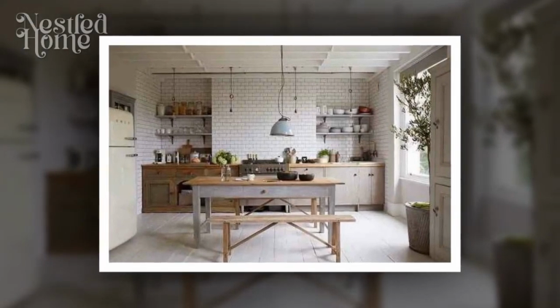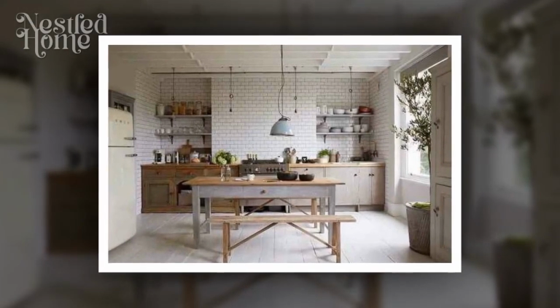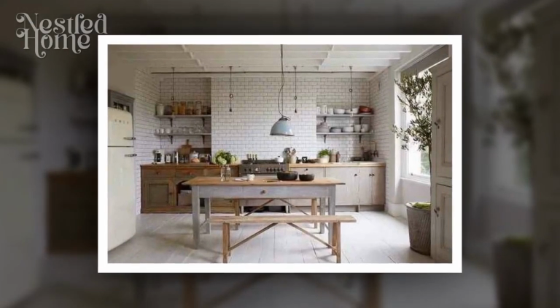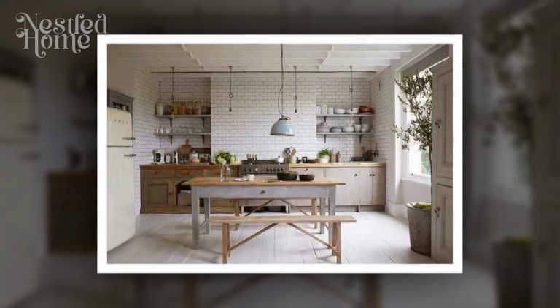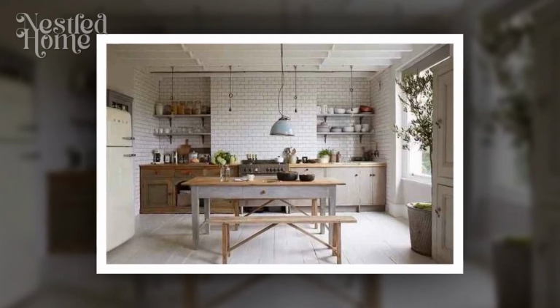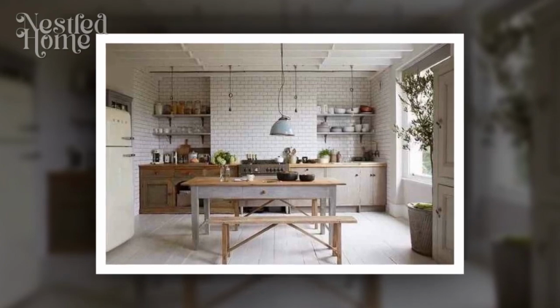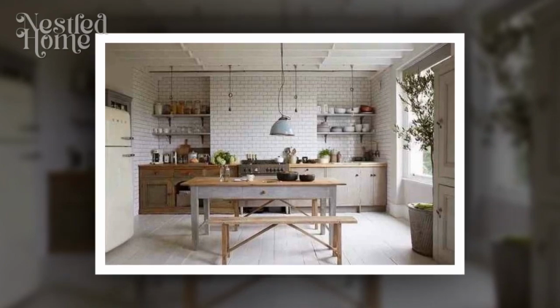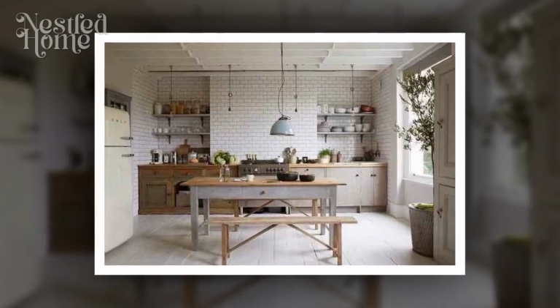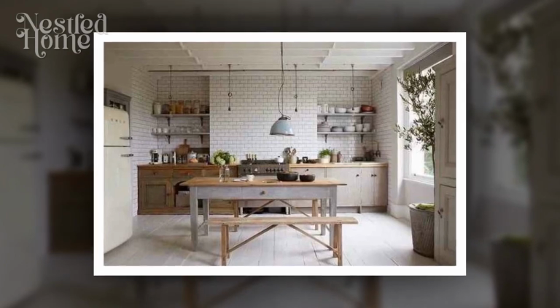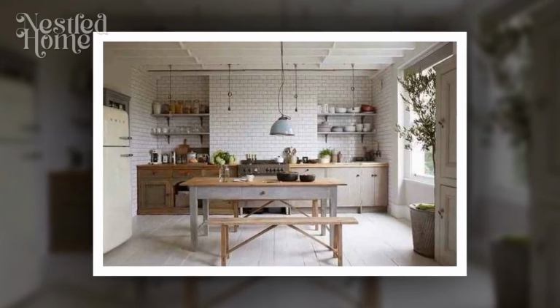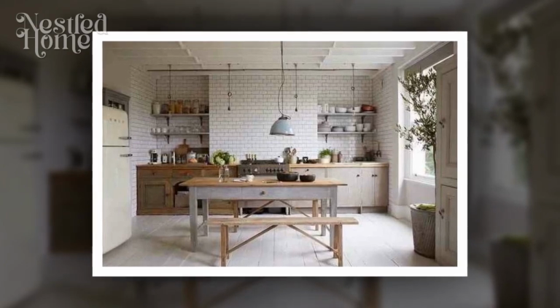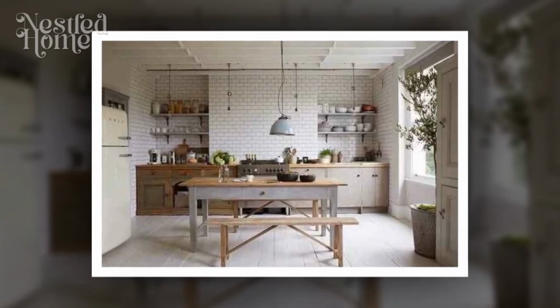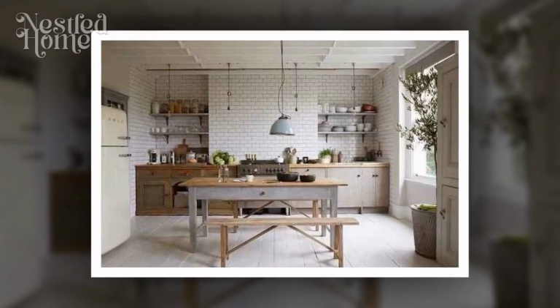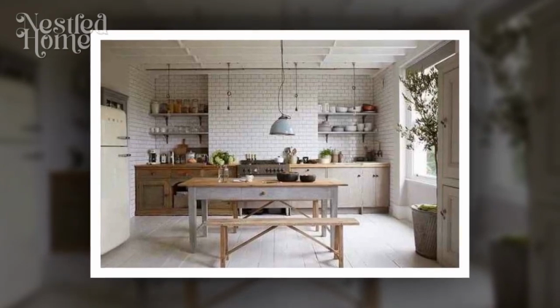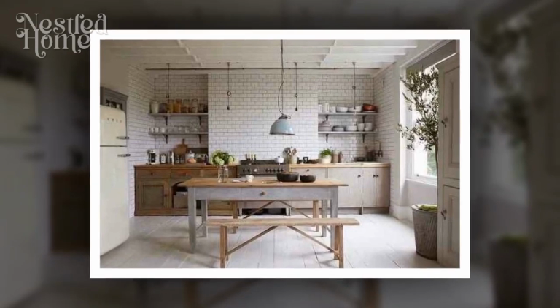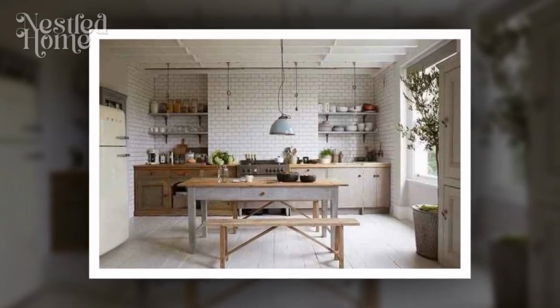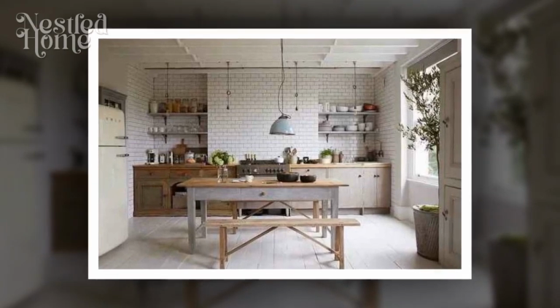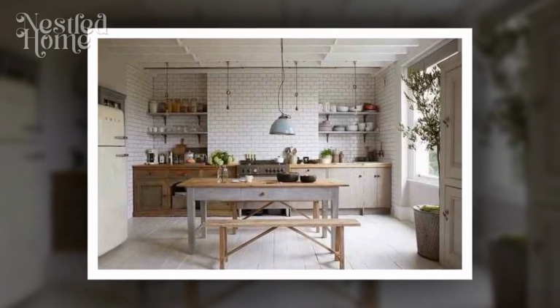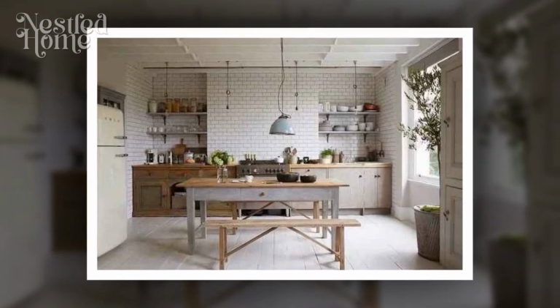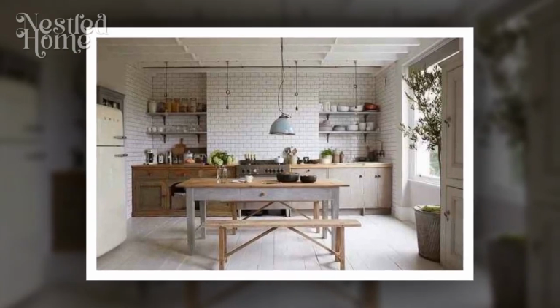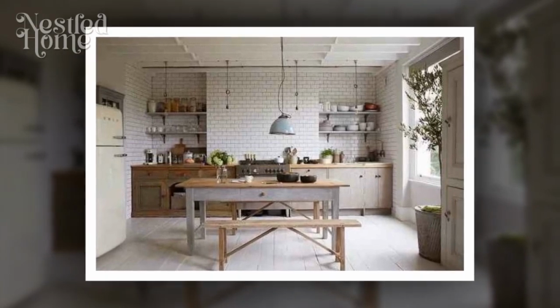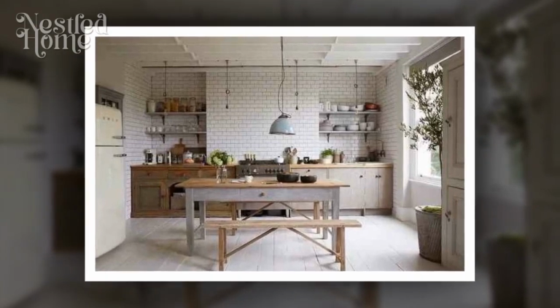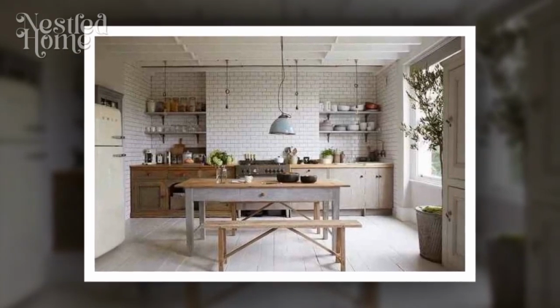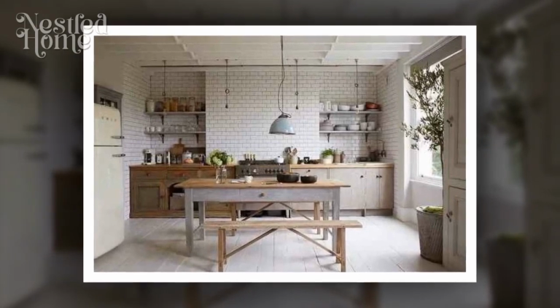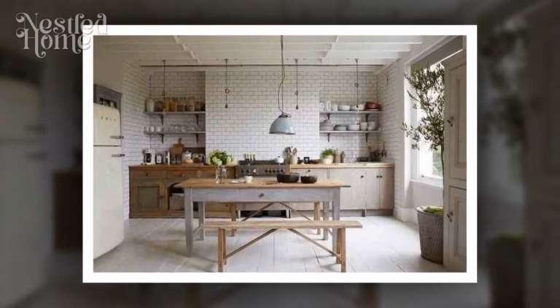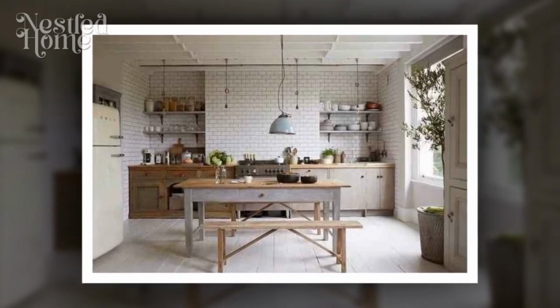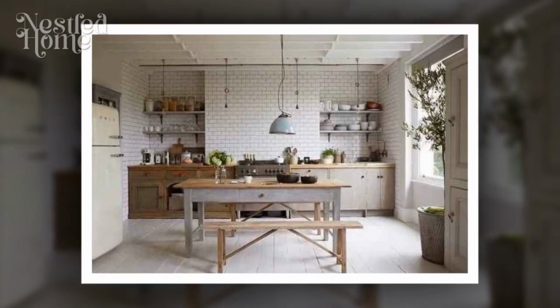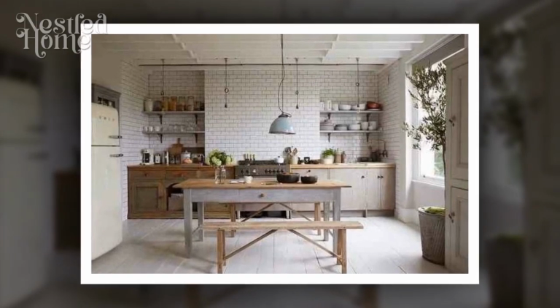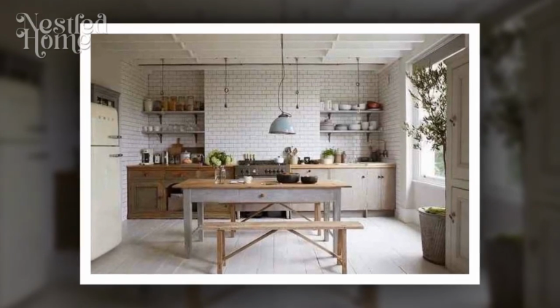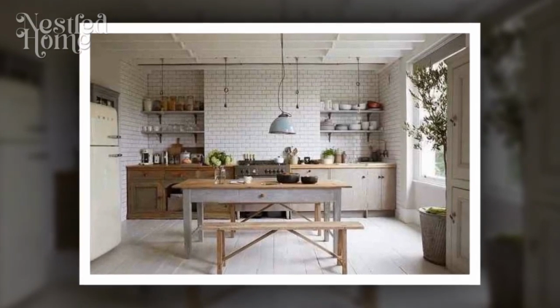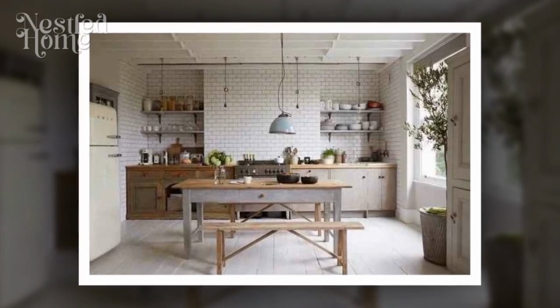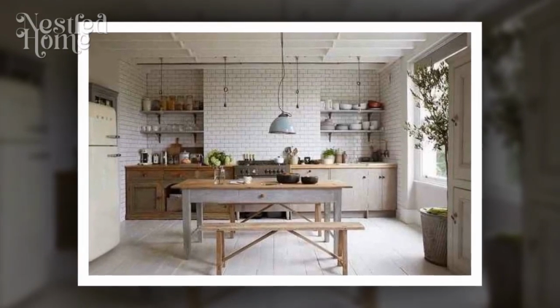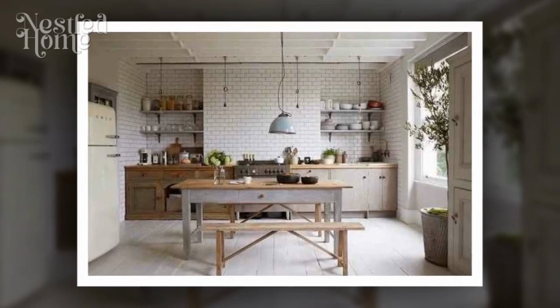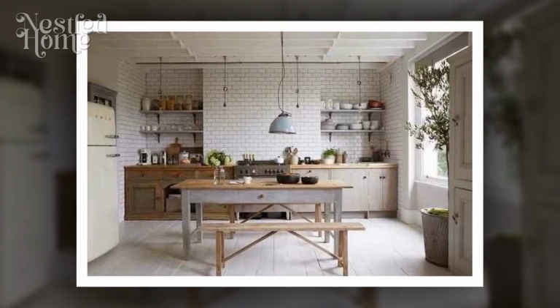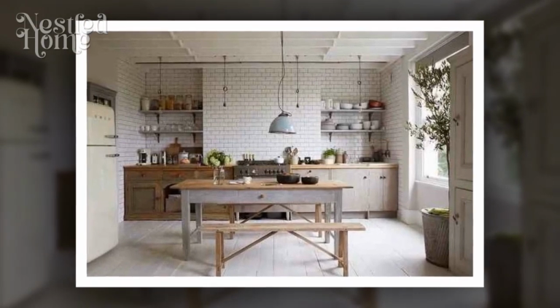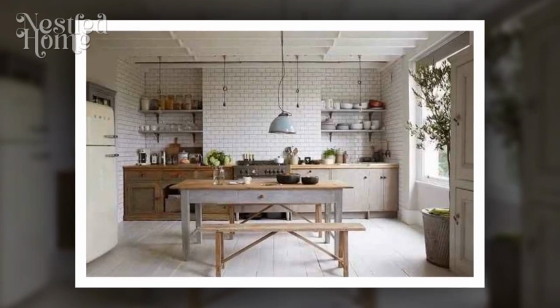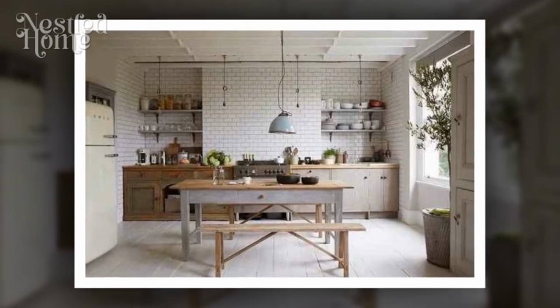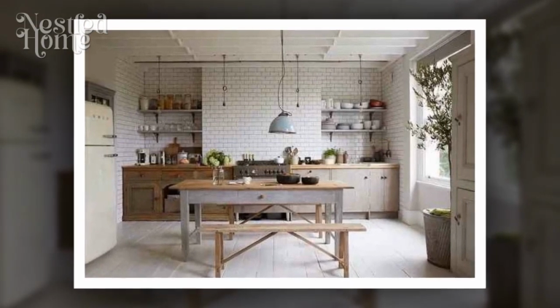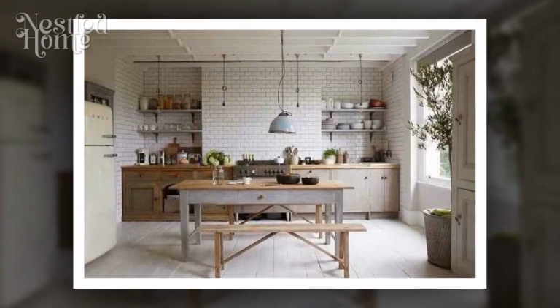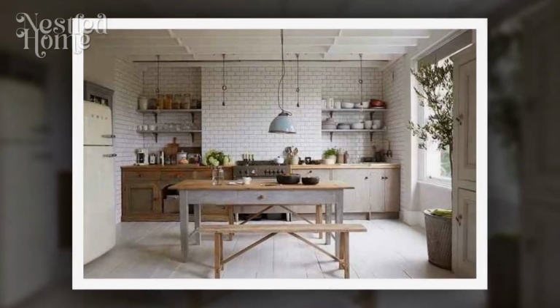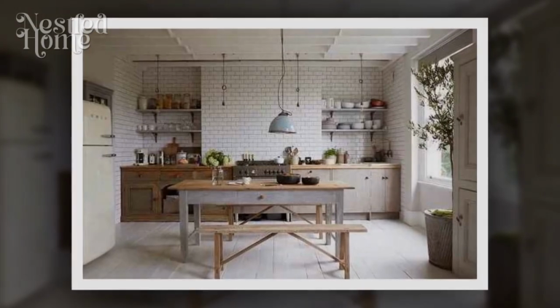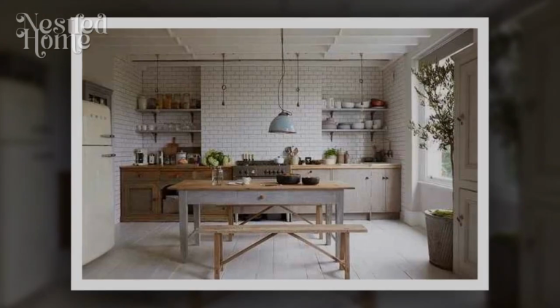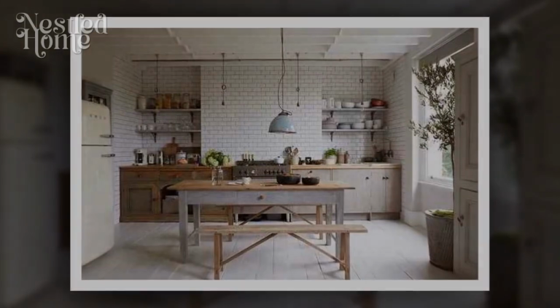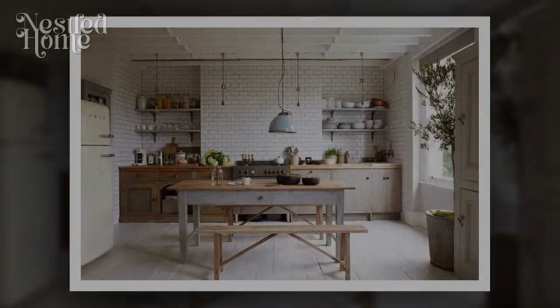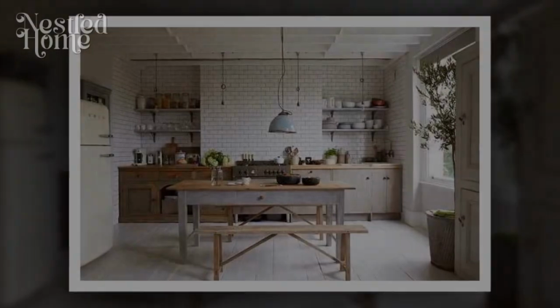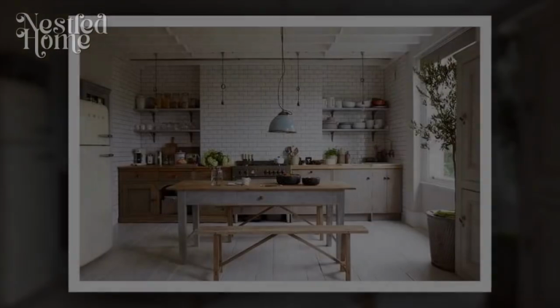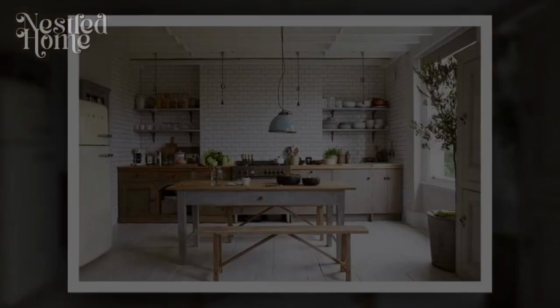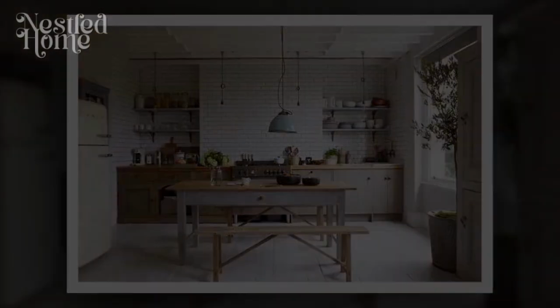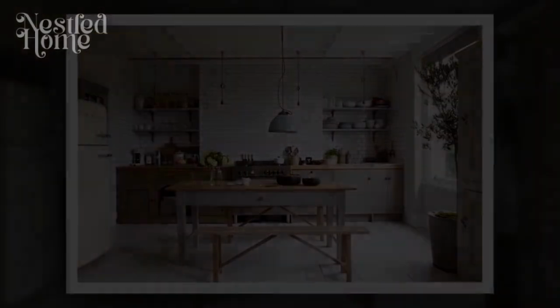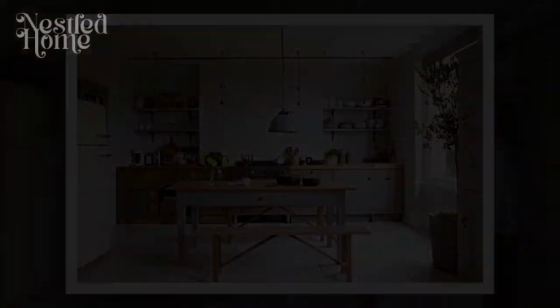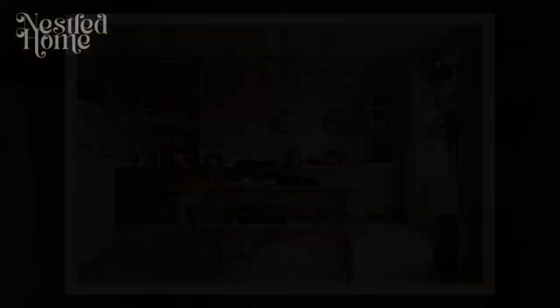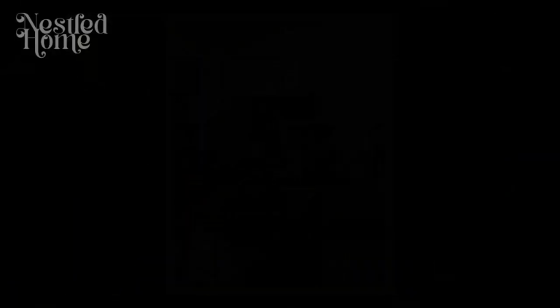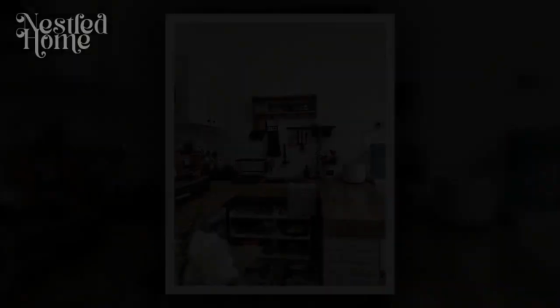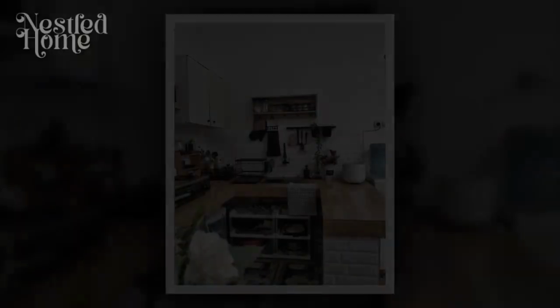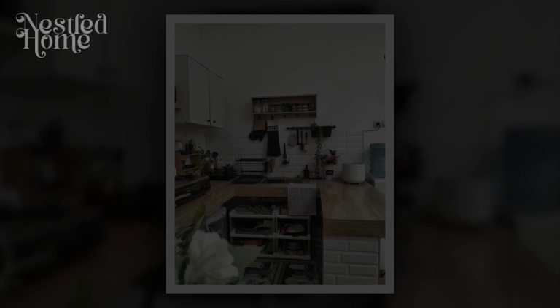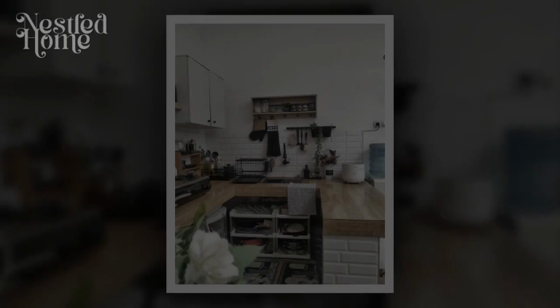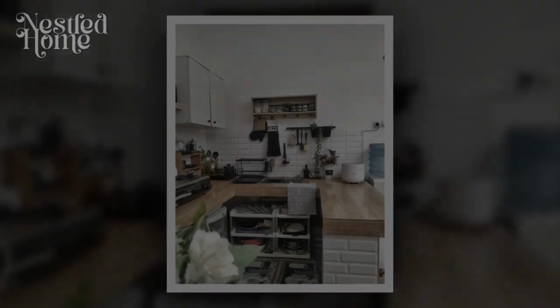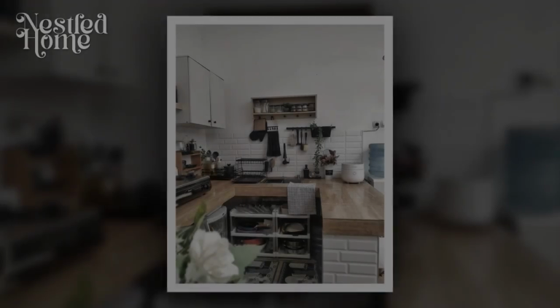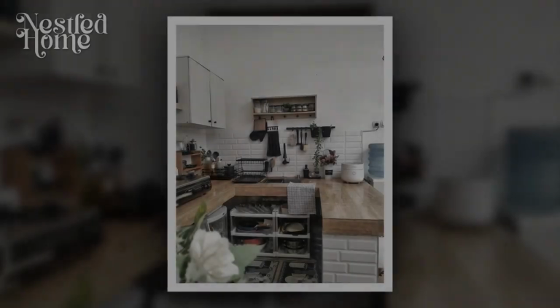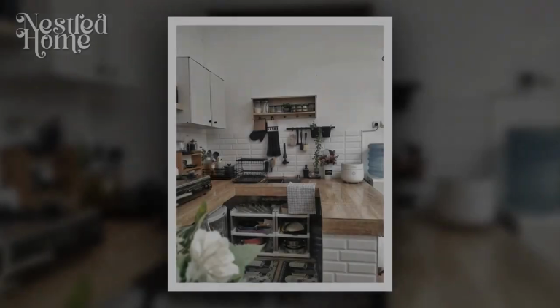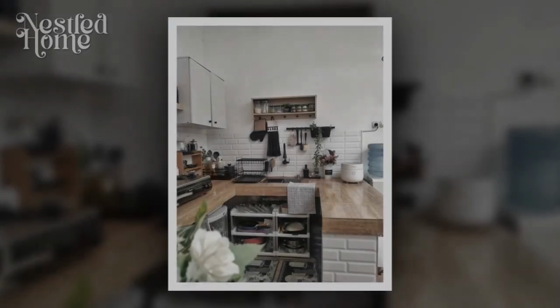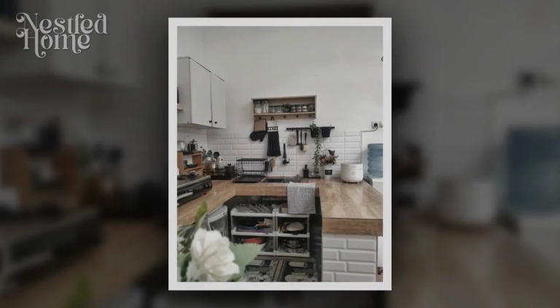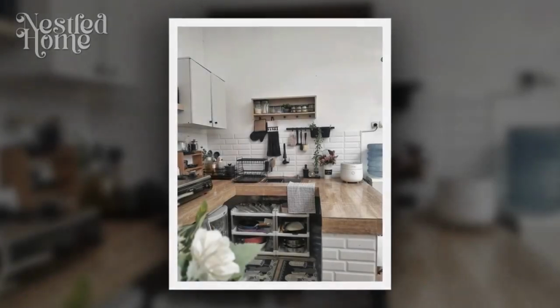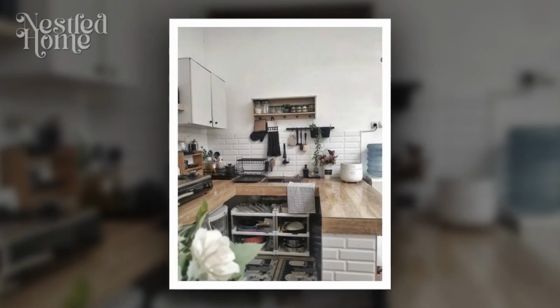Natural lighting will add warmth and improve the ambience, creating a delightful kitchen environment for you and your family.